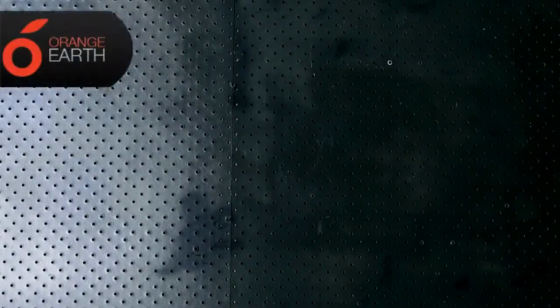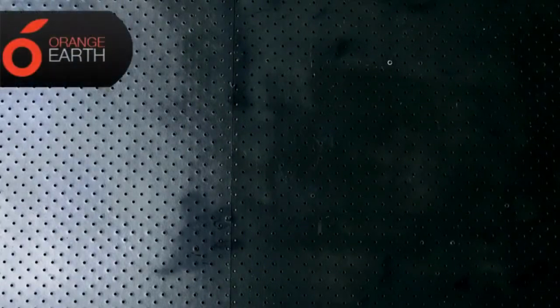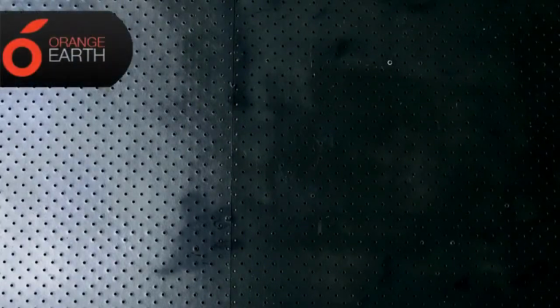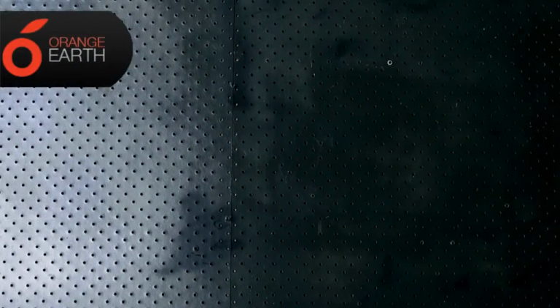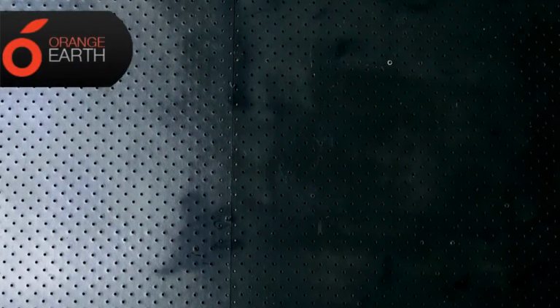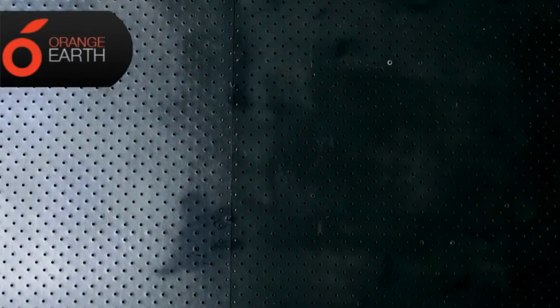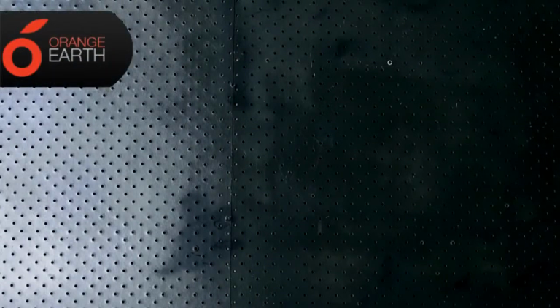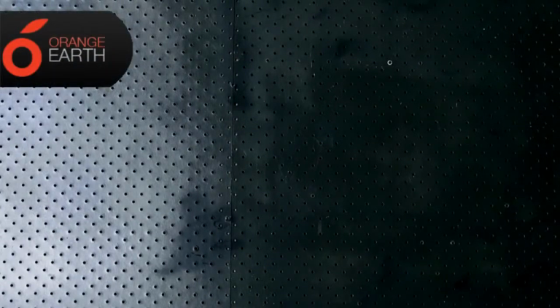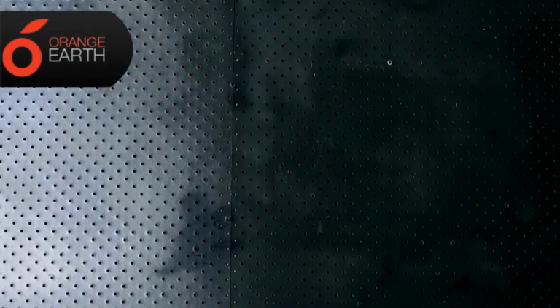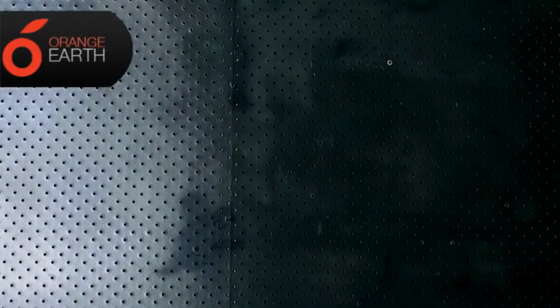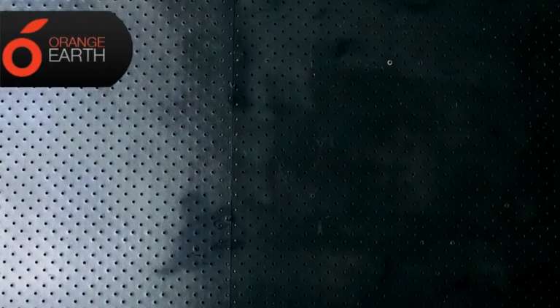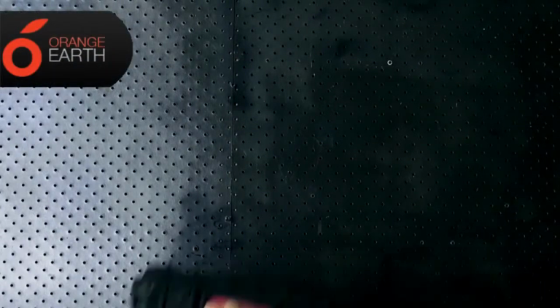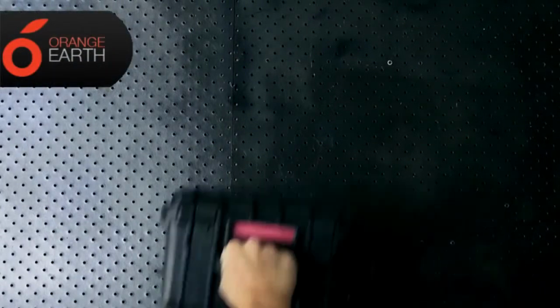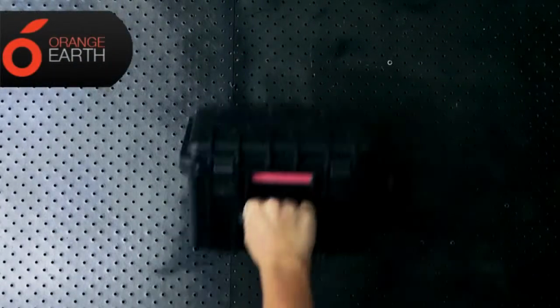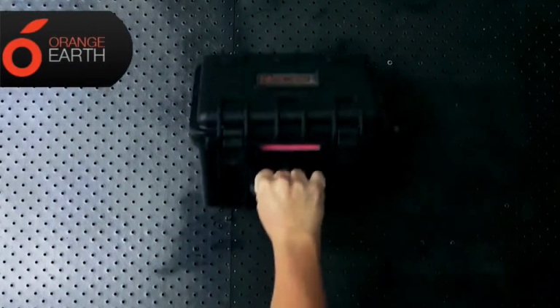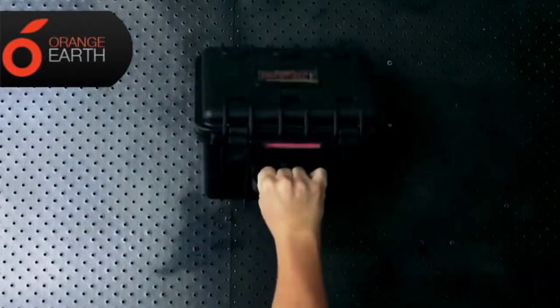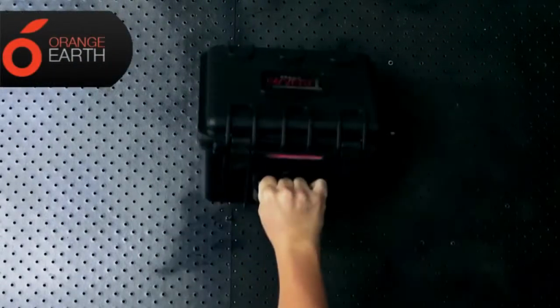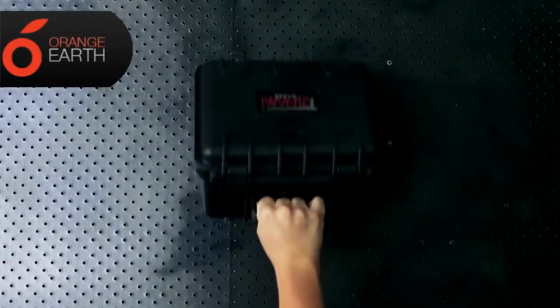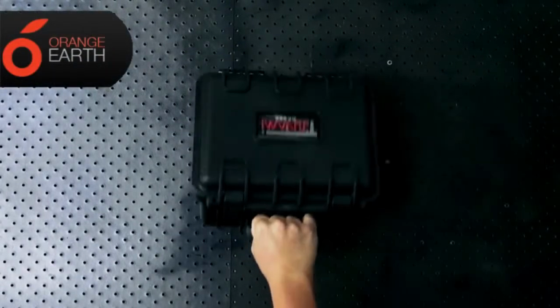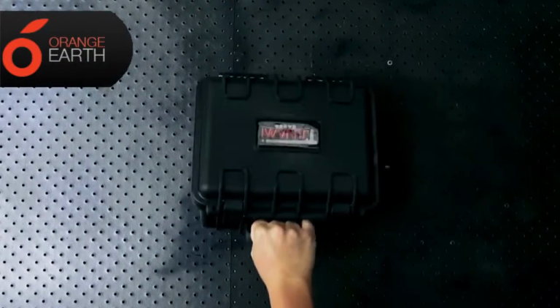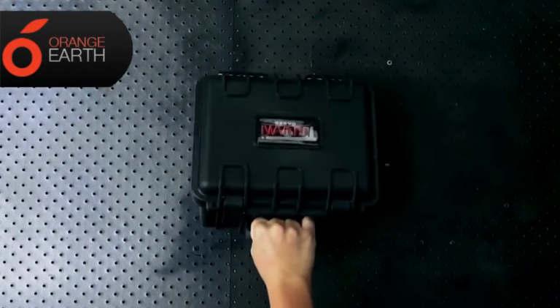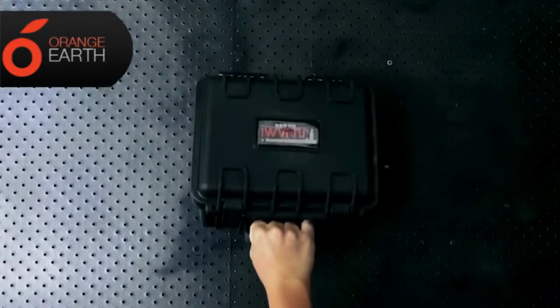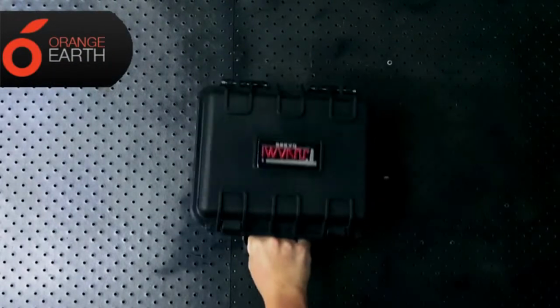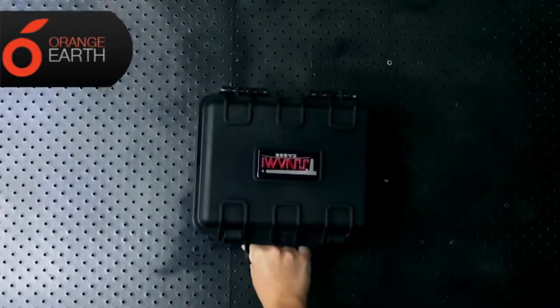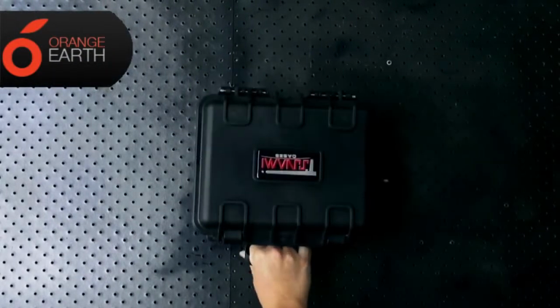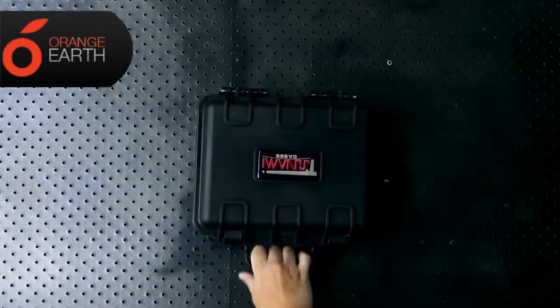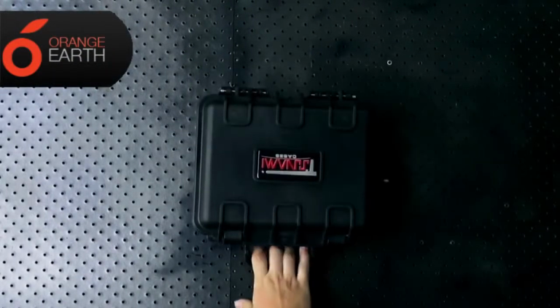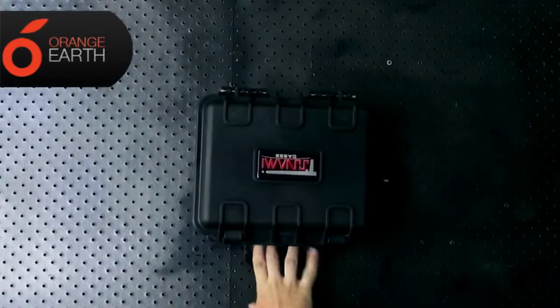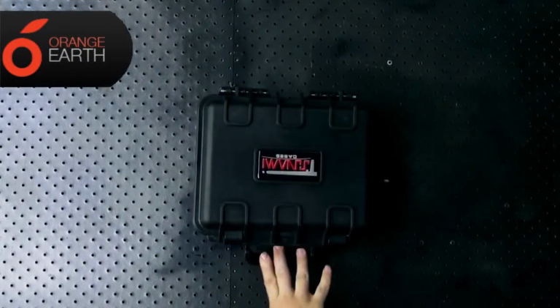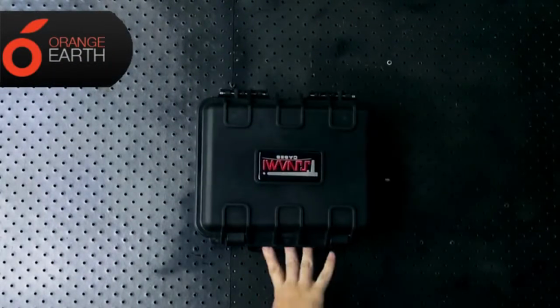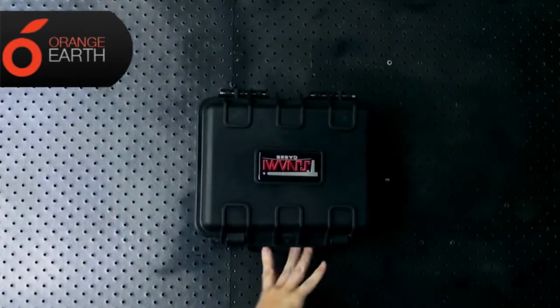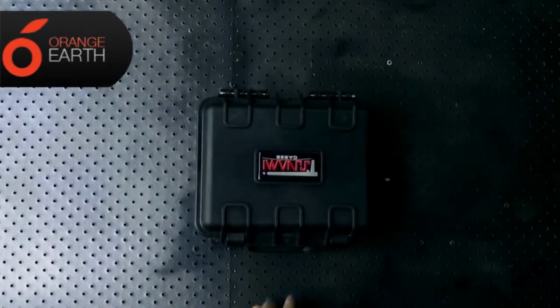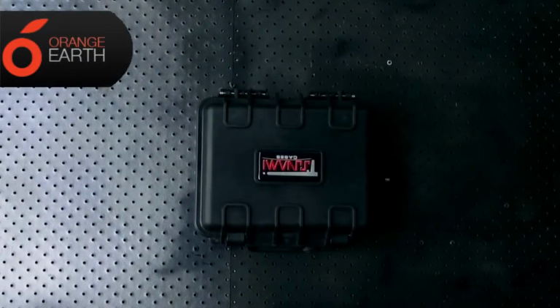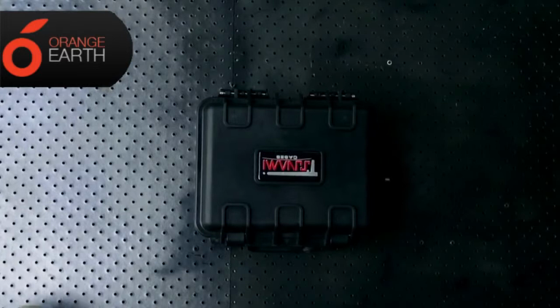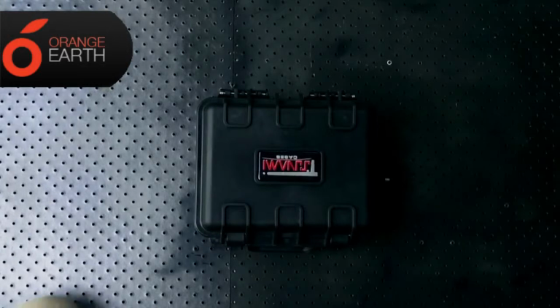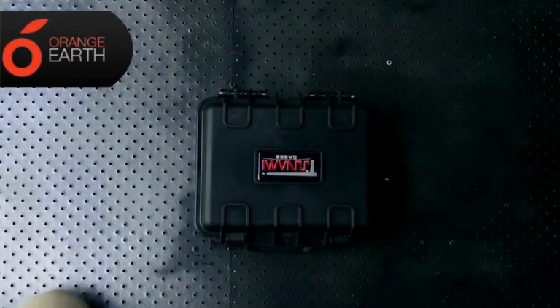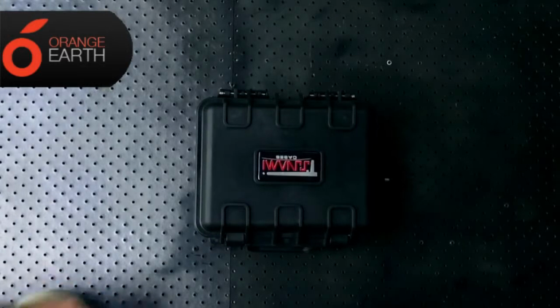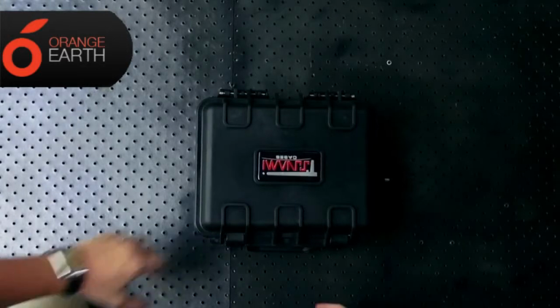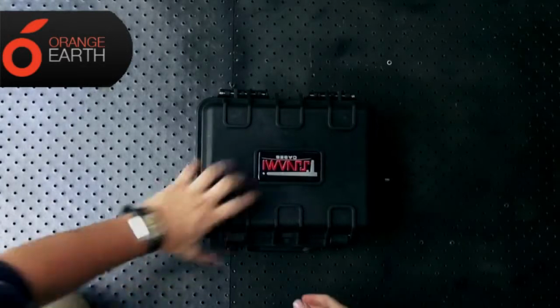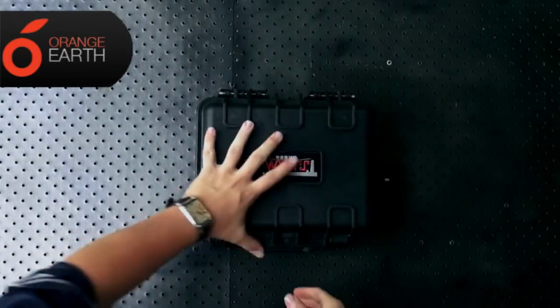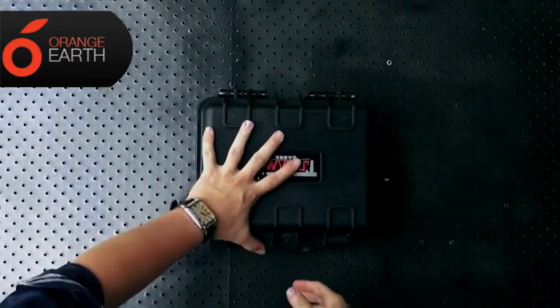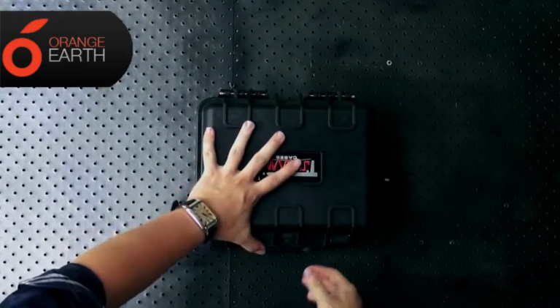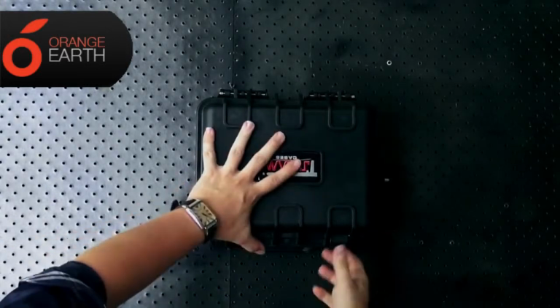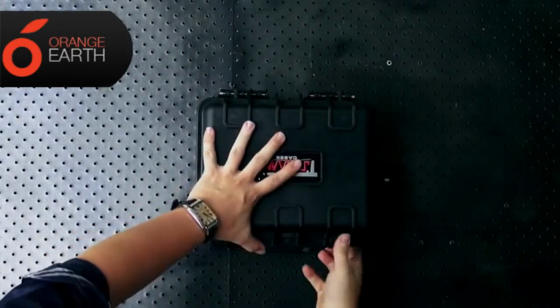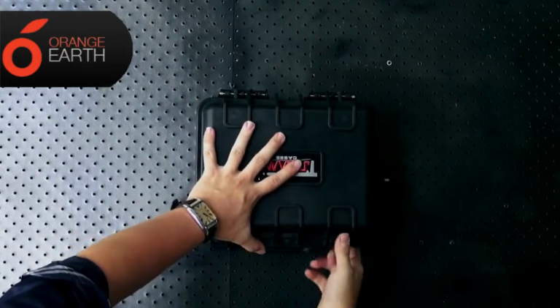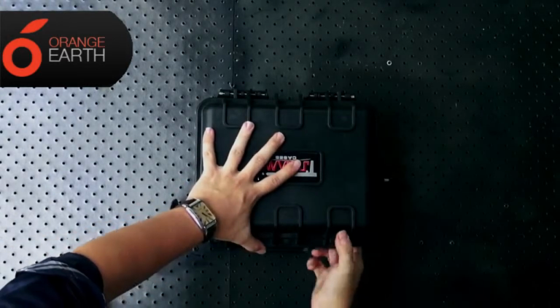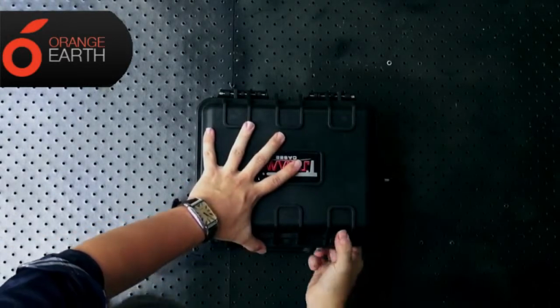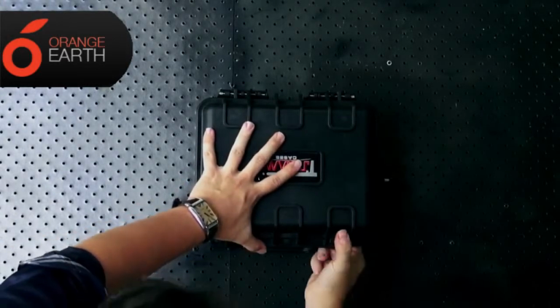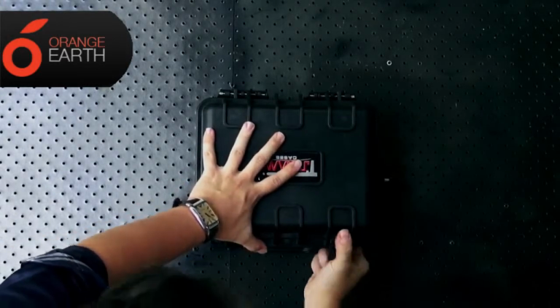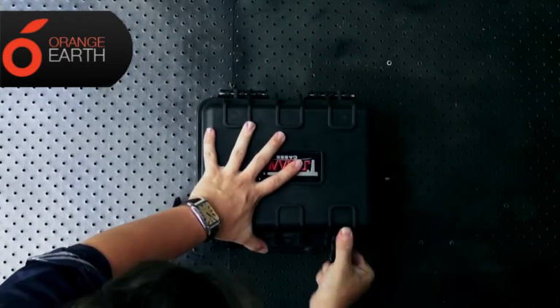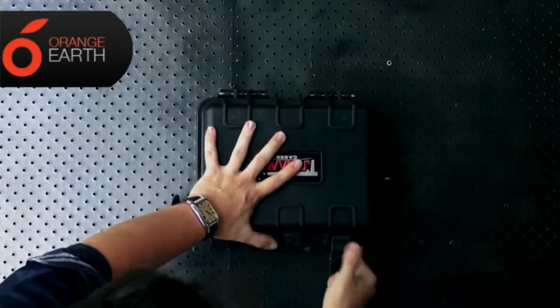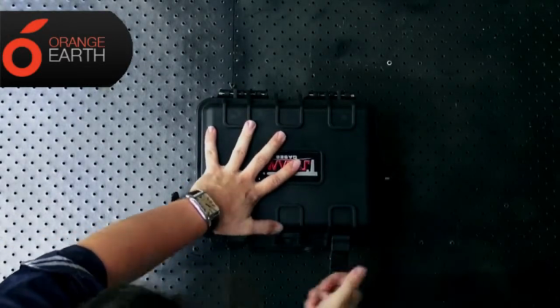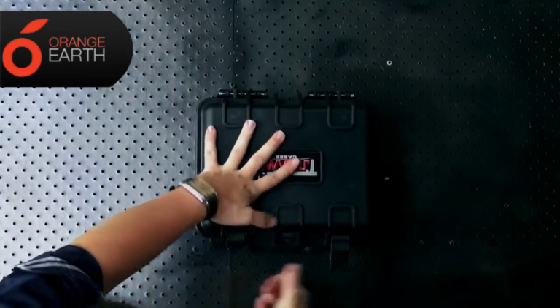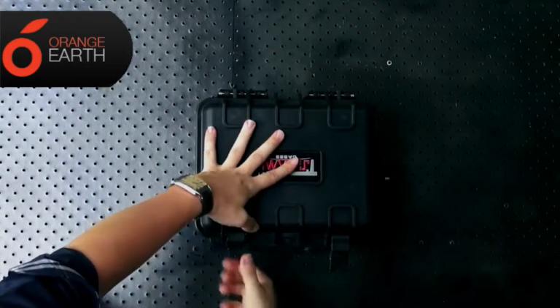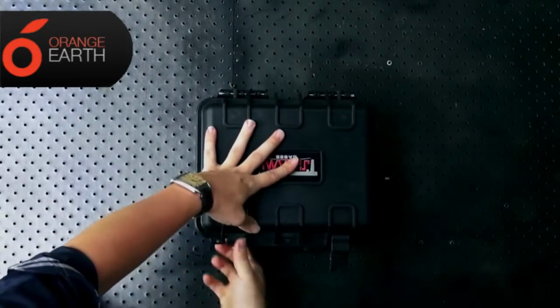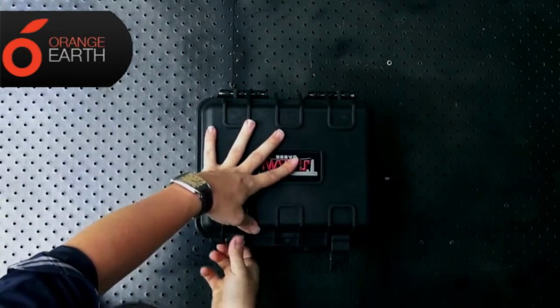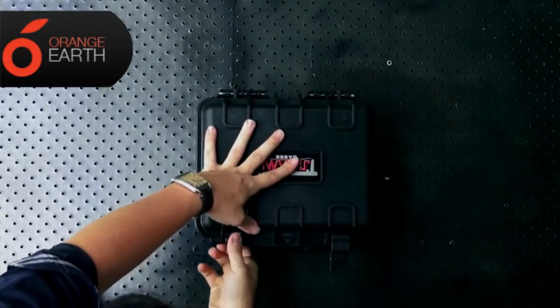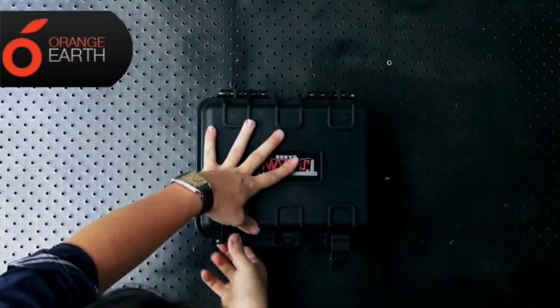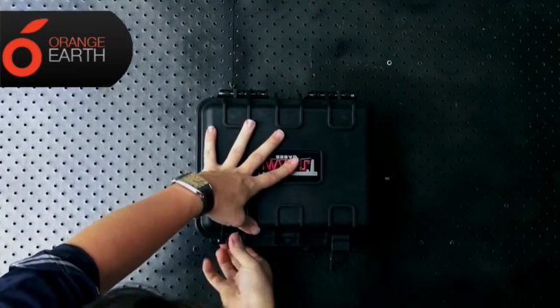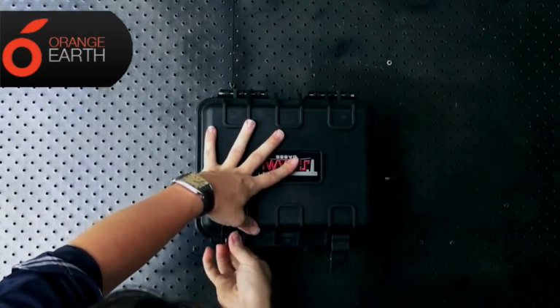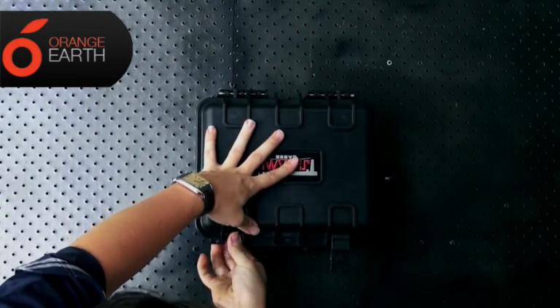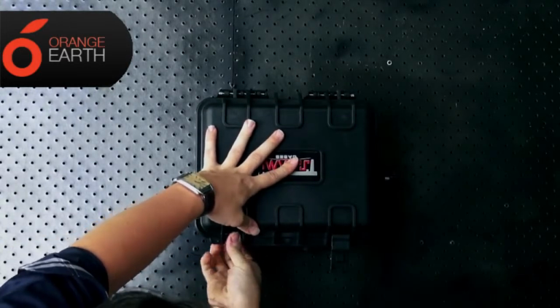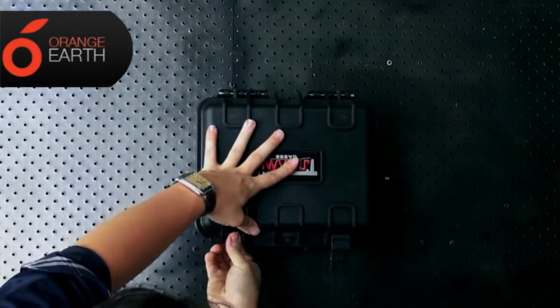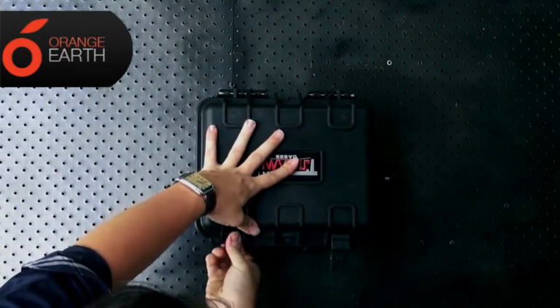Today we're going to check out the 24 watt remote area light. This kit comes in a tough case which is waterproof and dust proof.